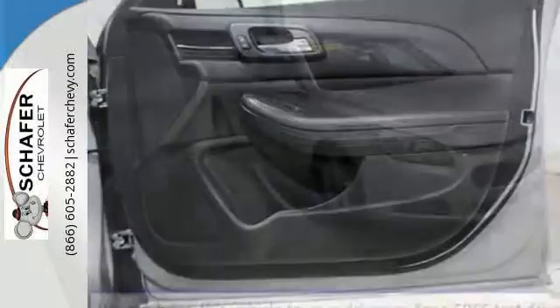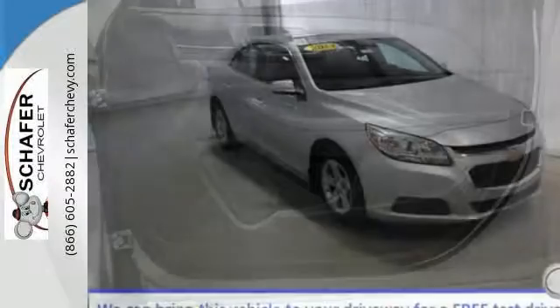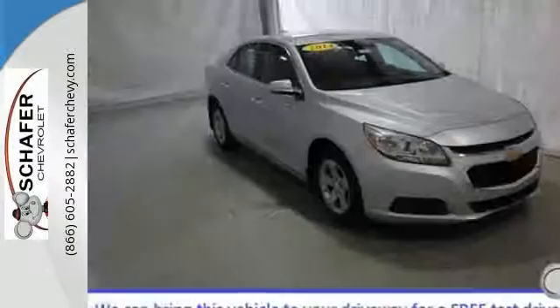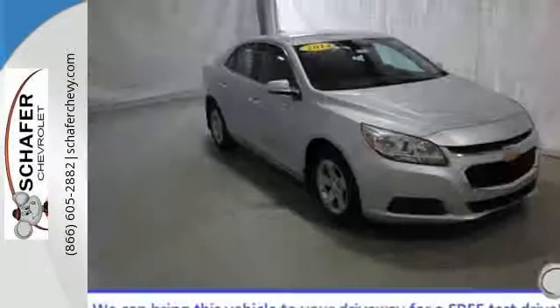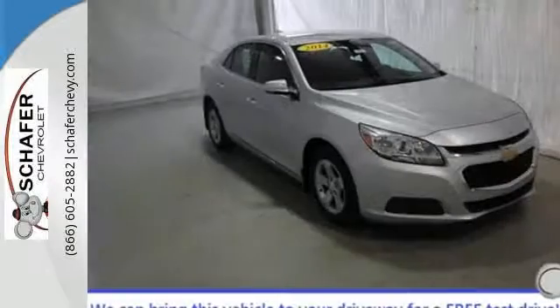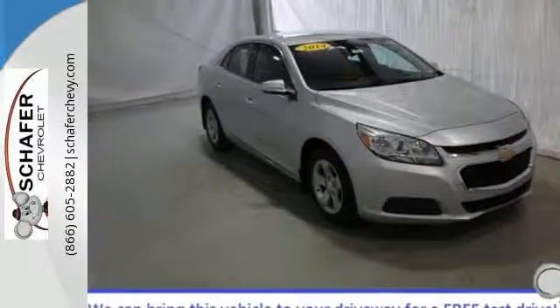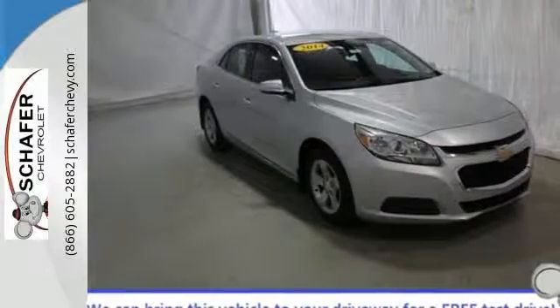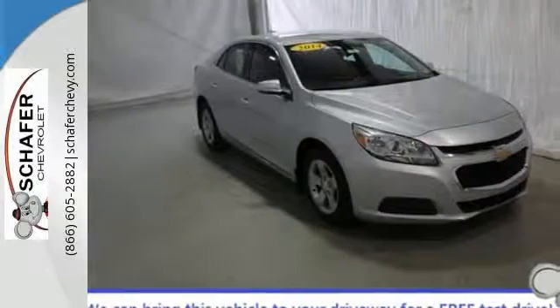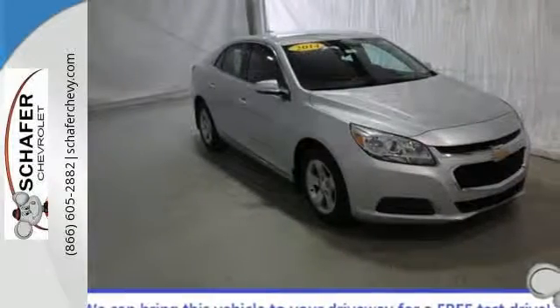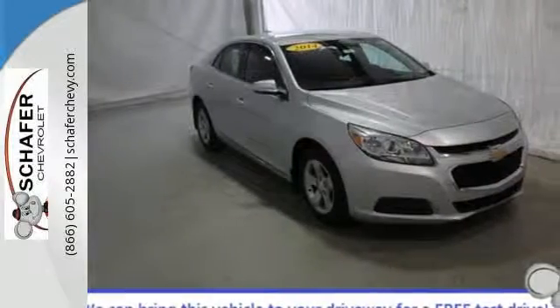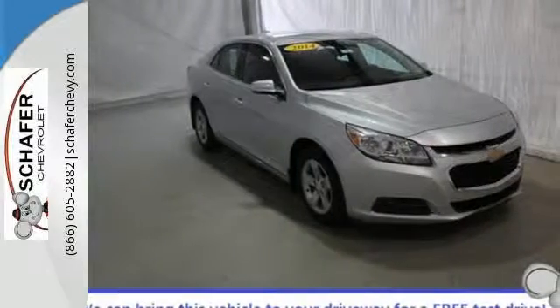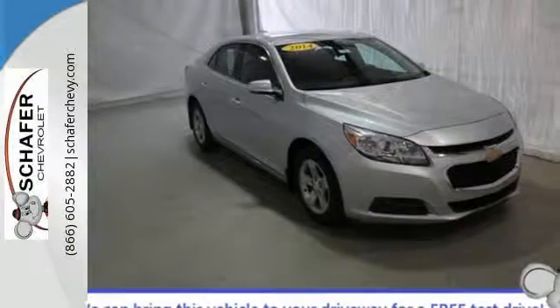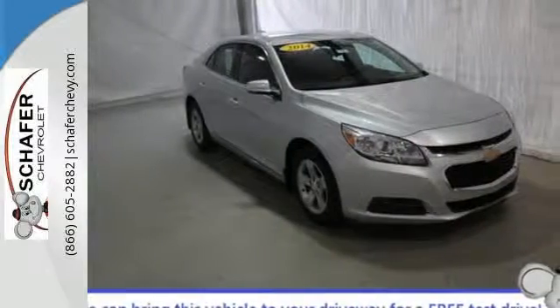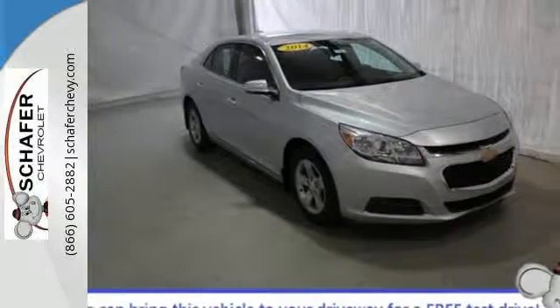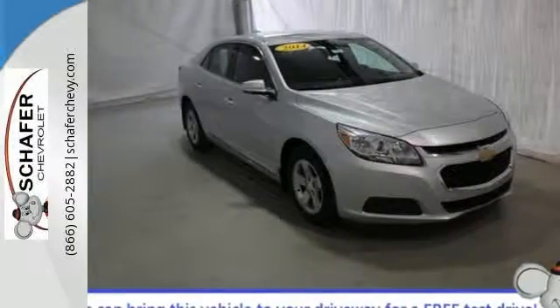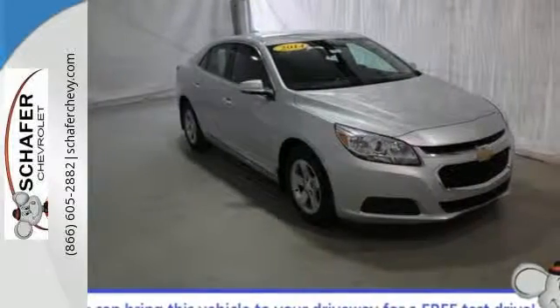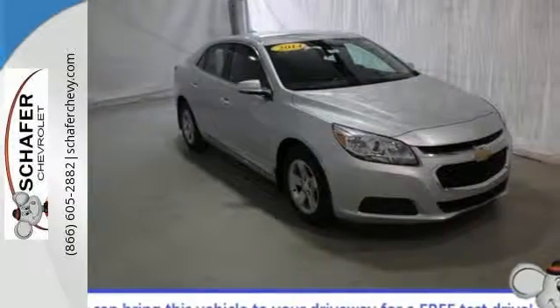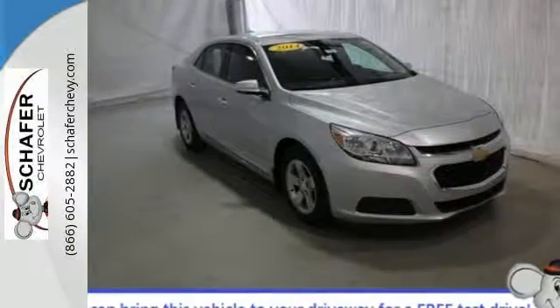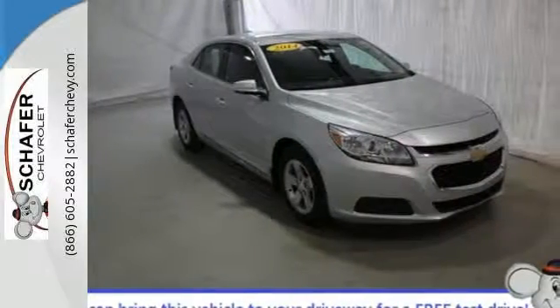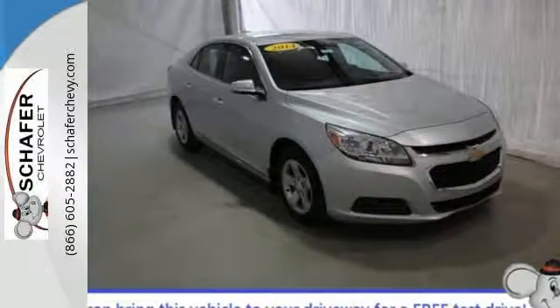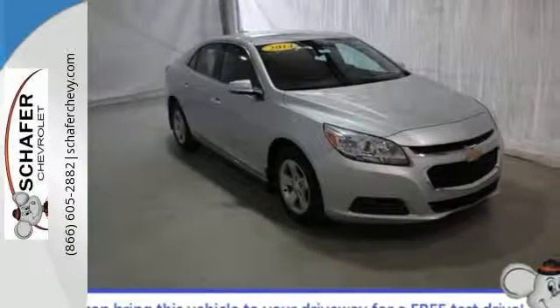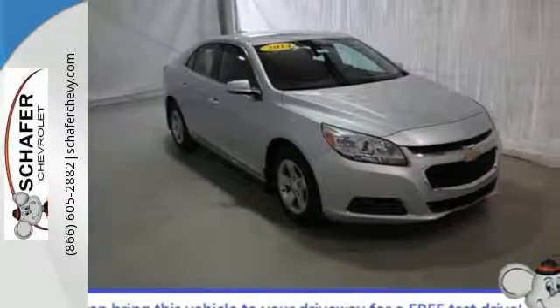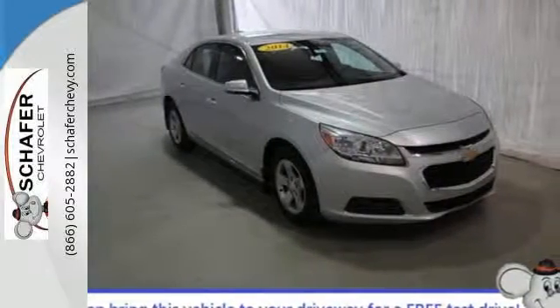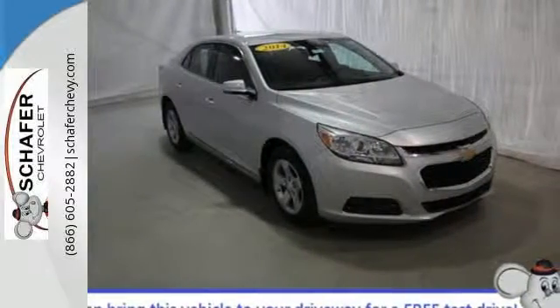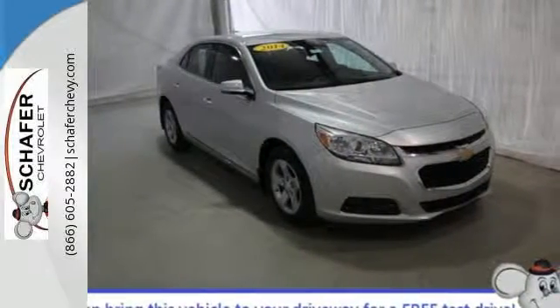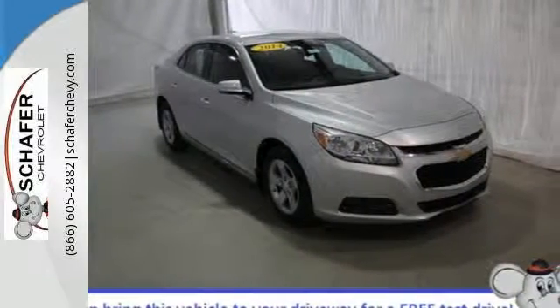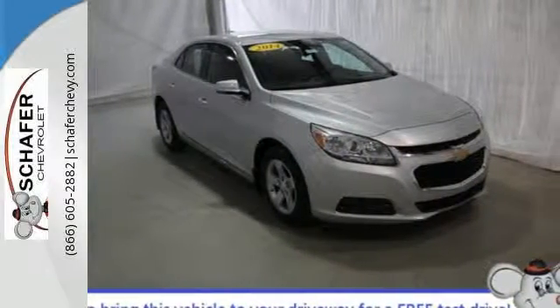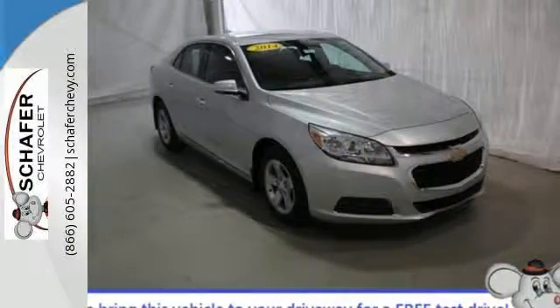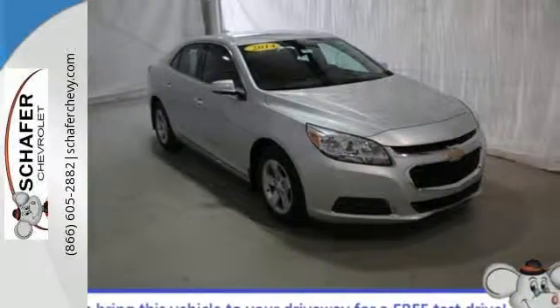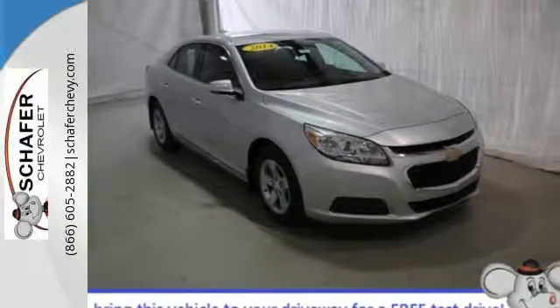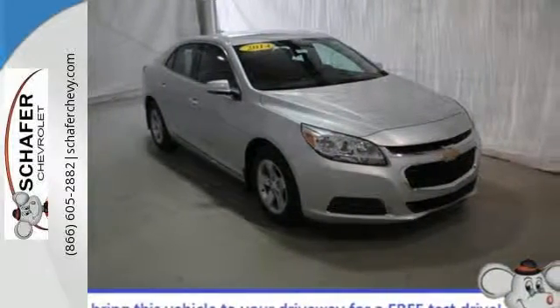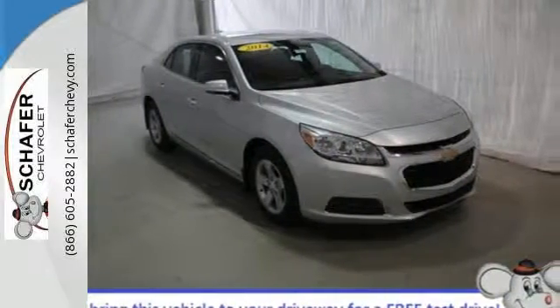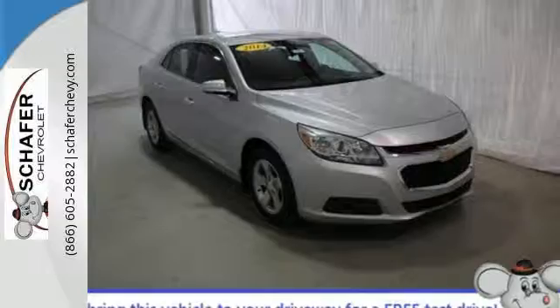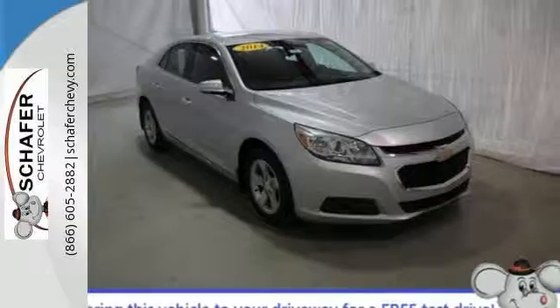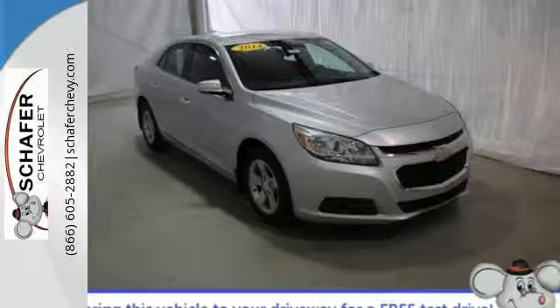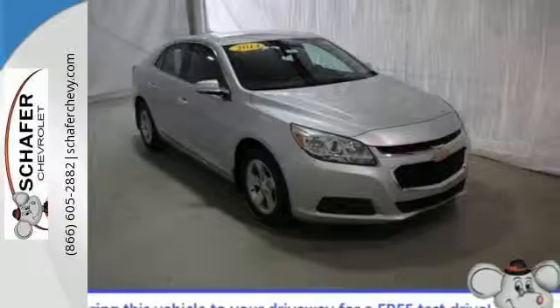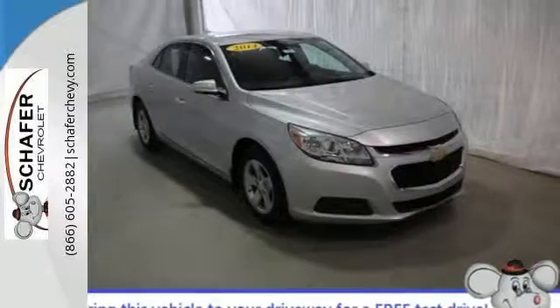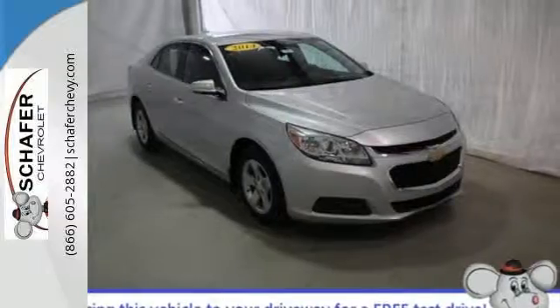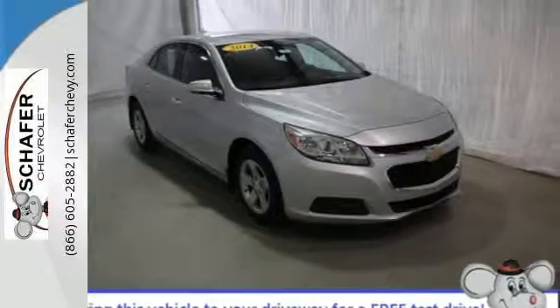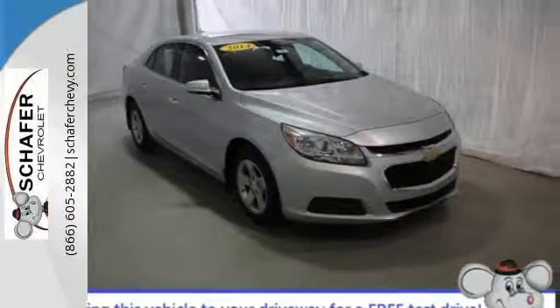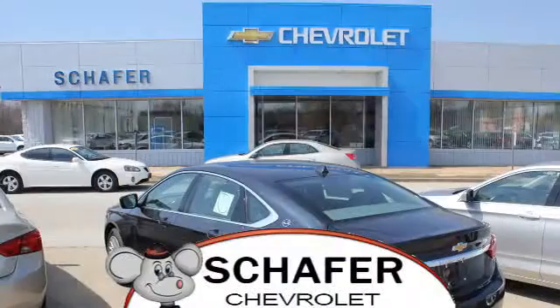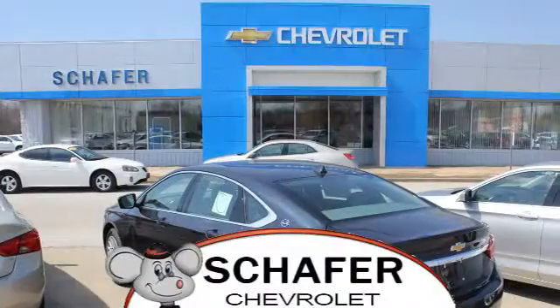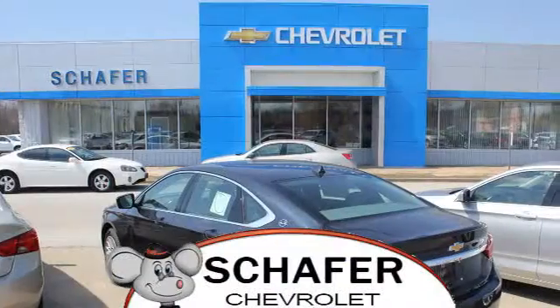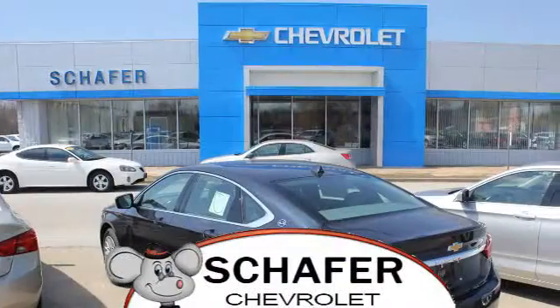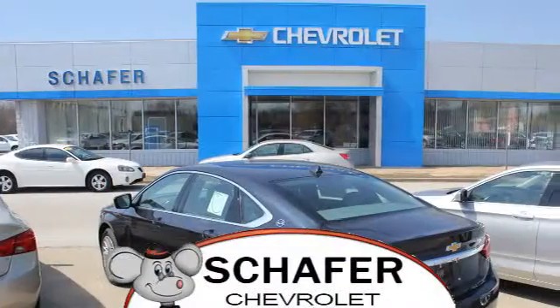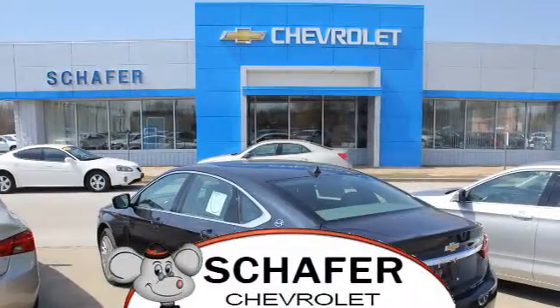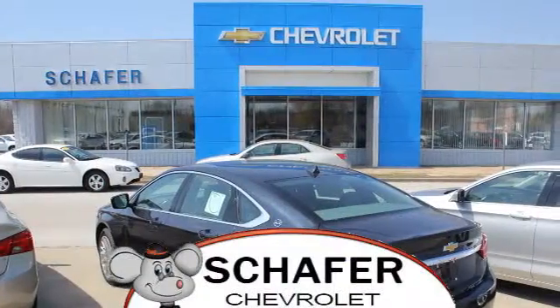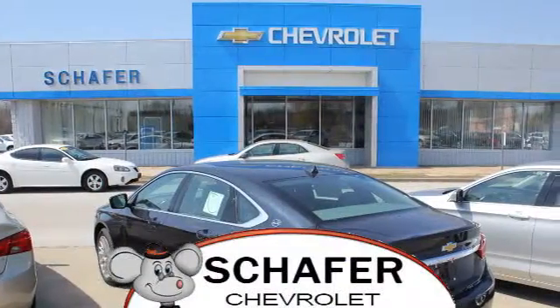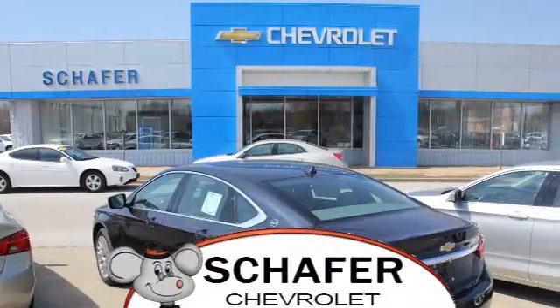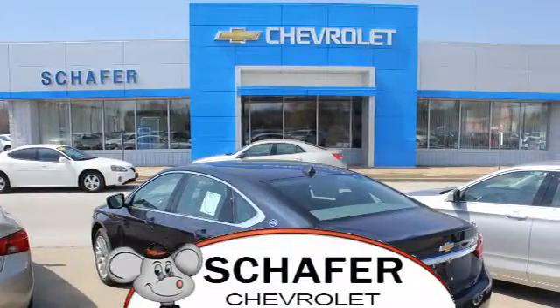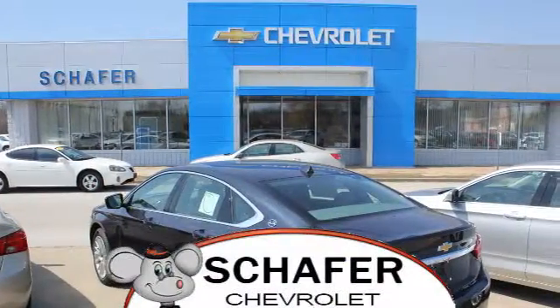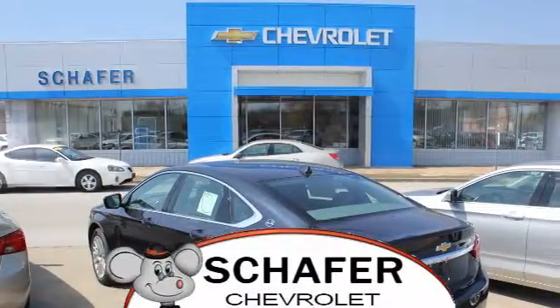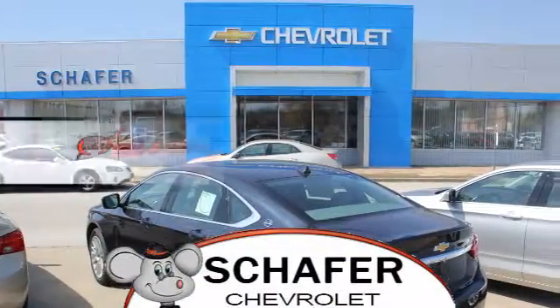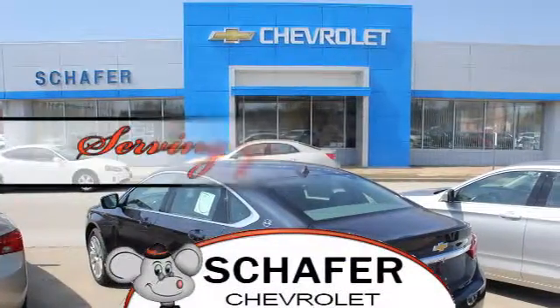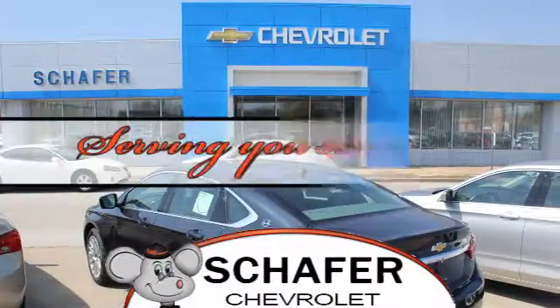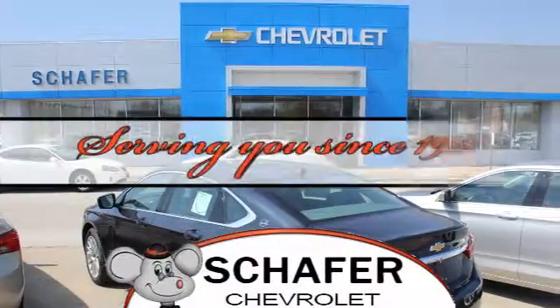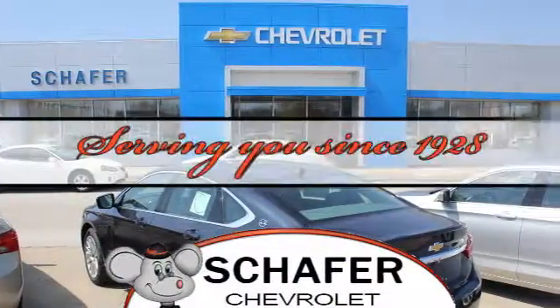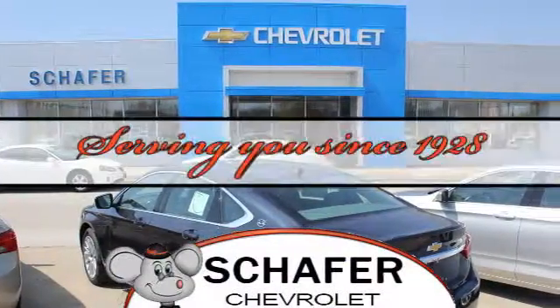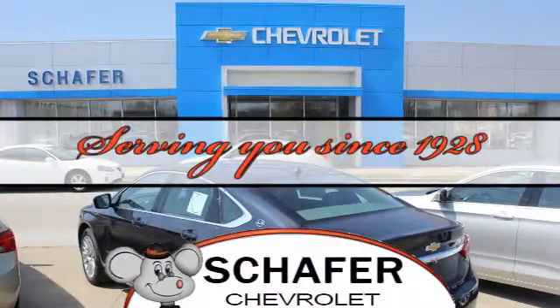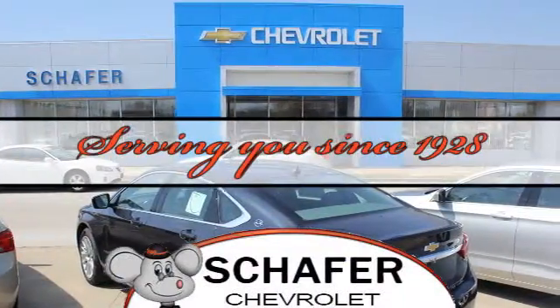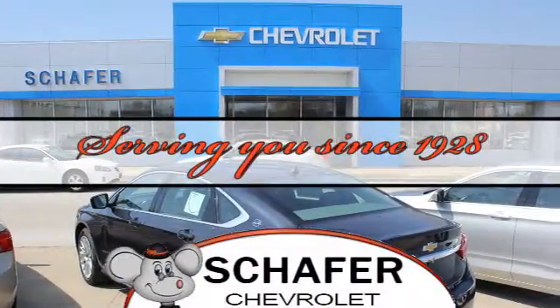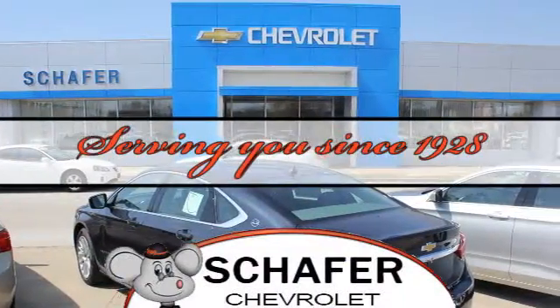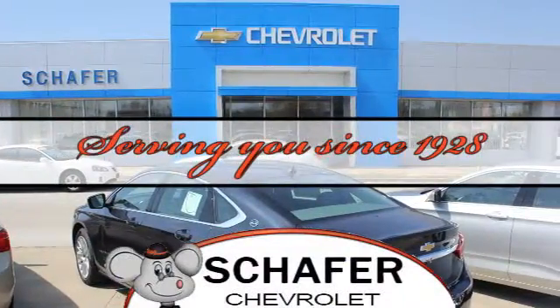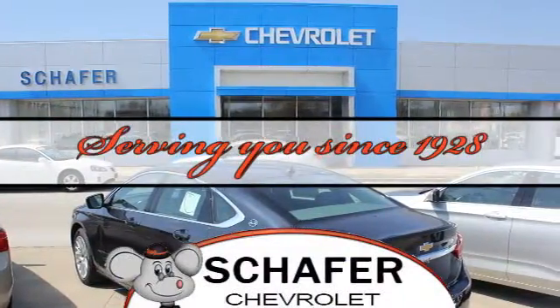This Malibu is a top choice. See it for yourself today. Schaefer Chevrolet, serving you since 1928.